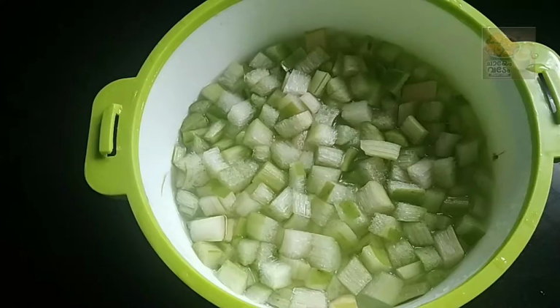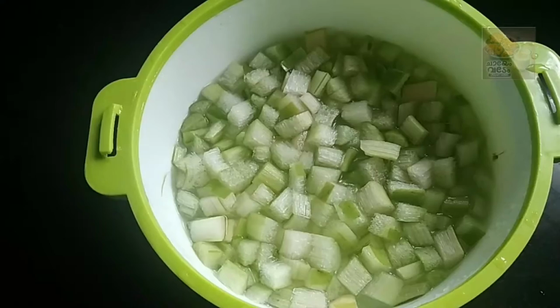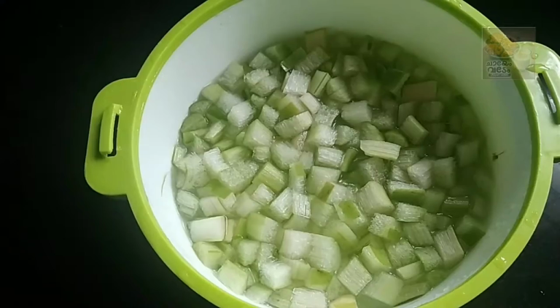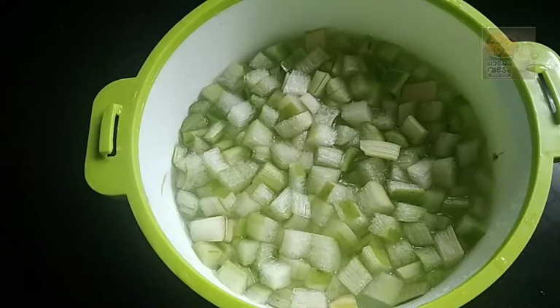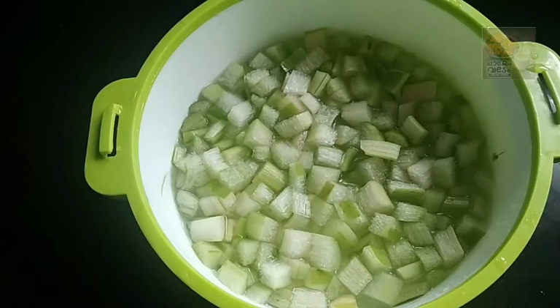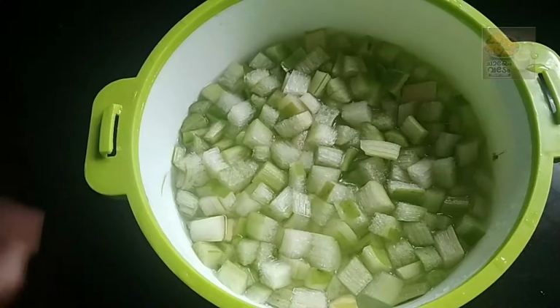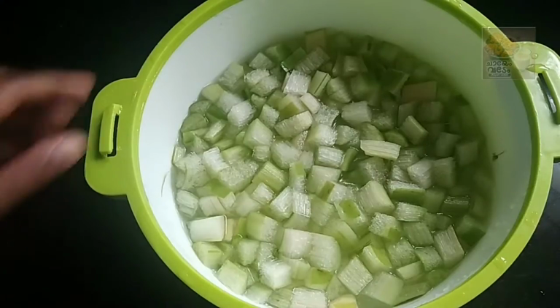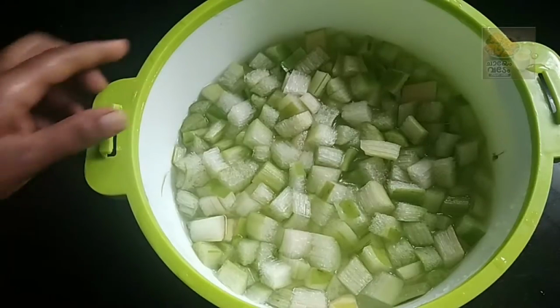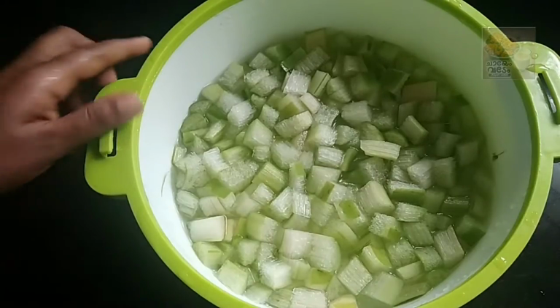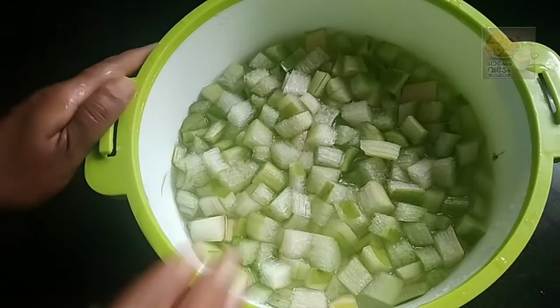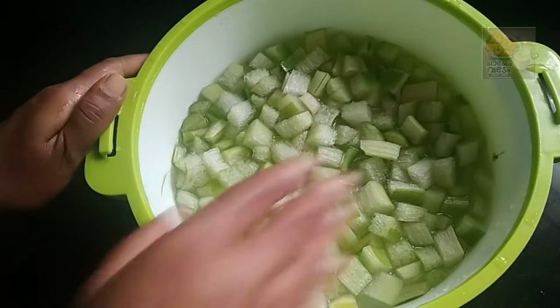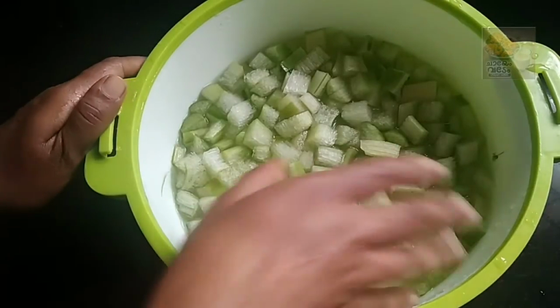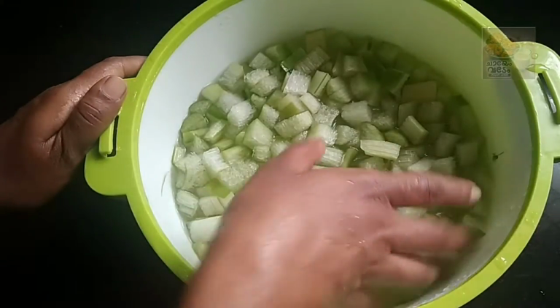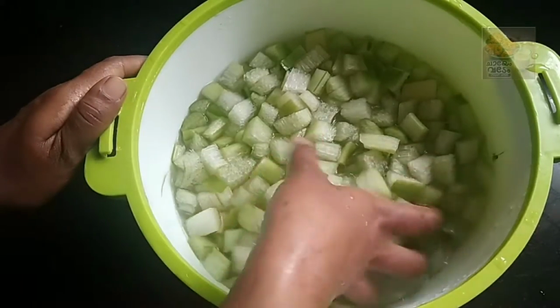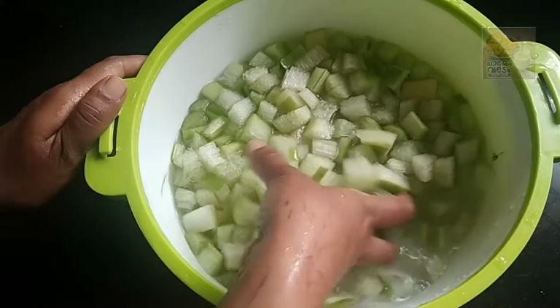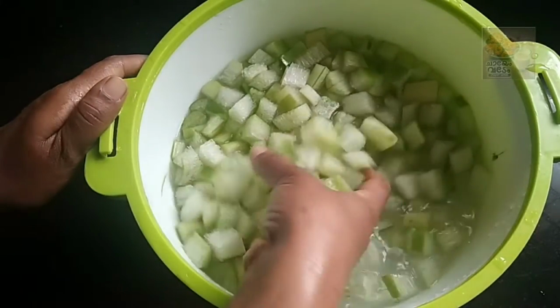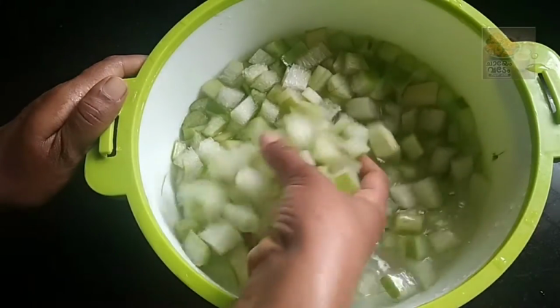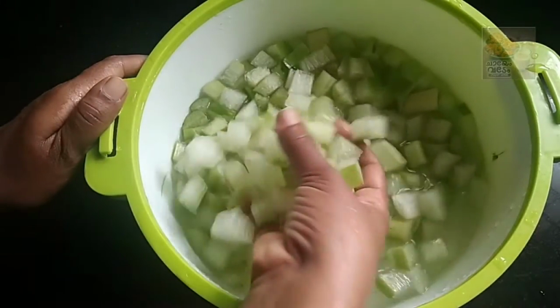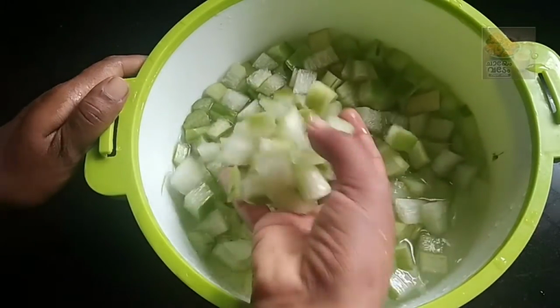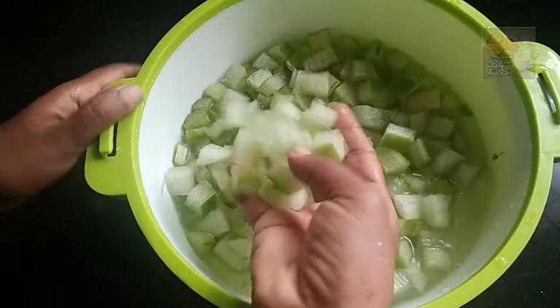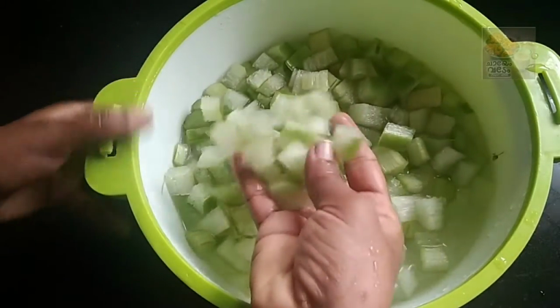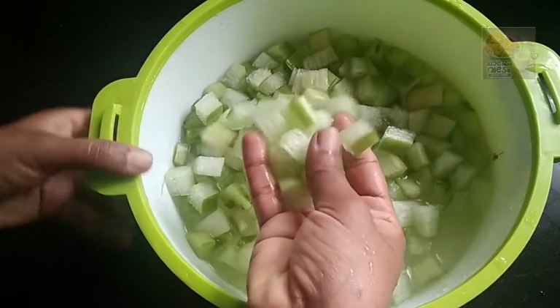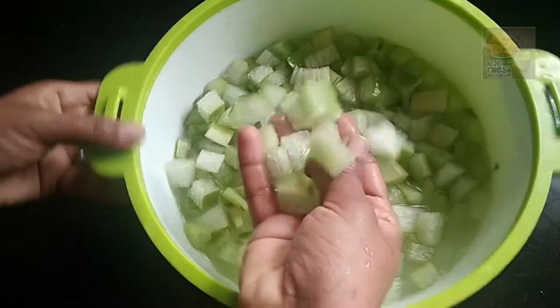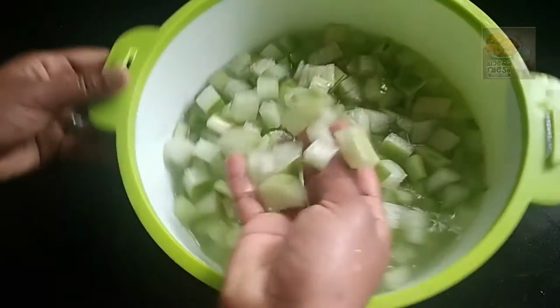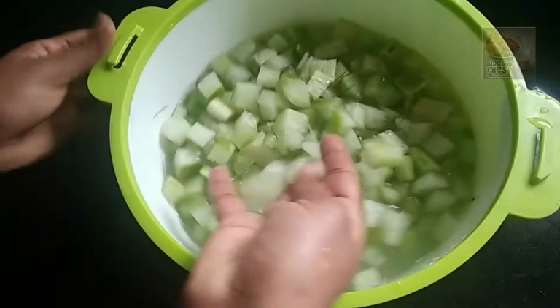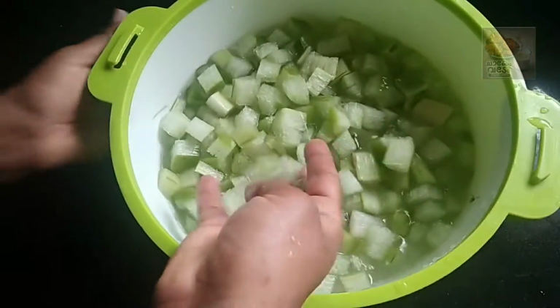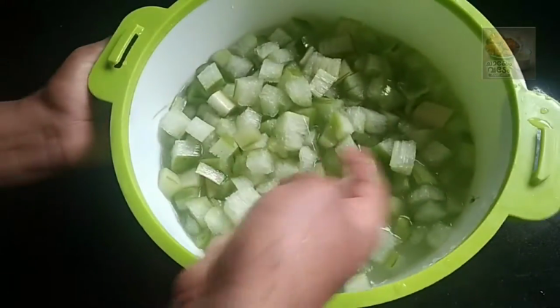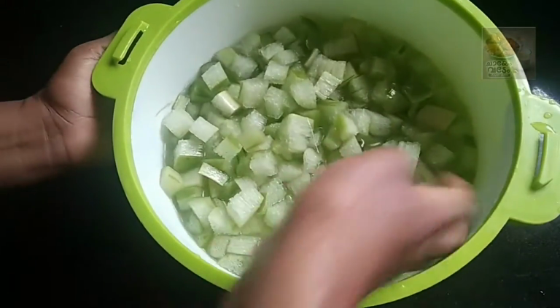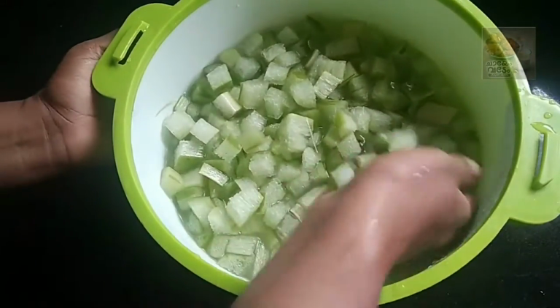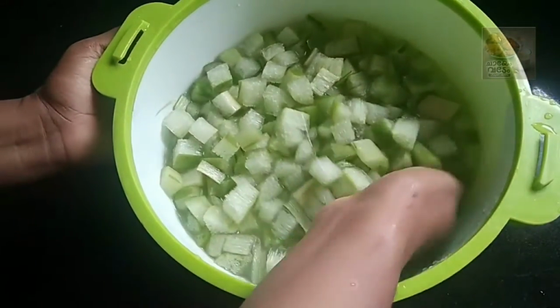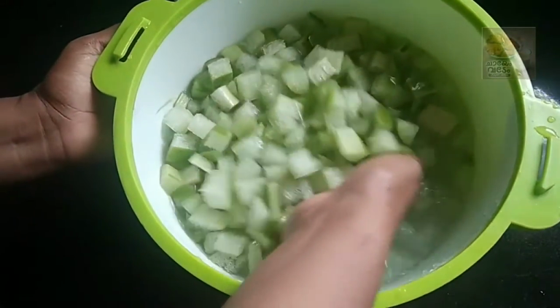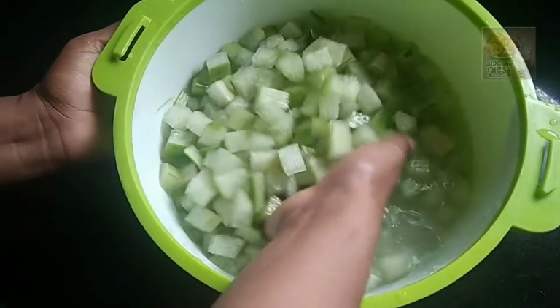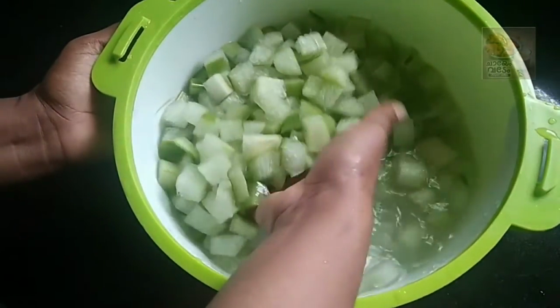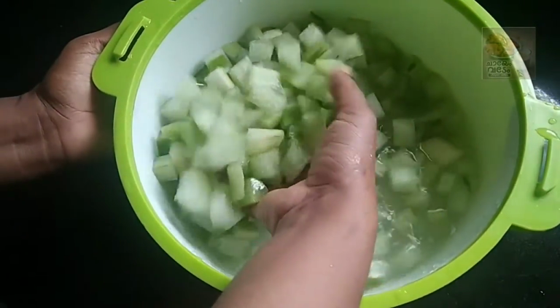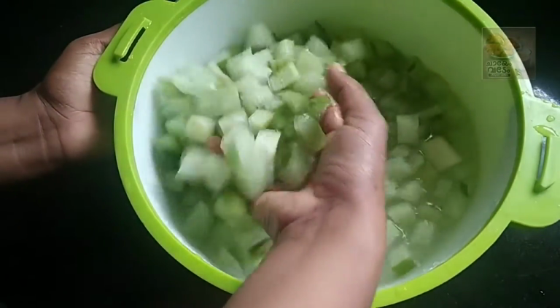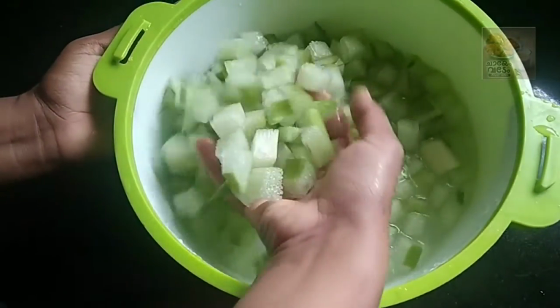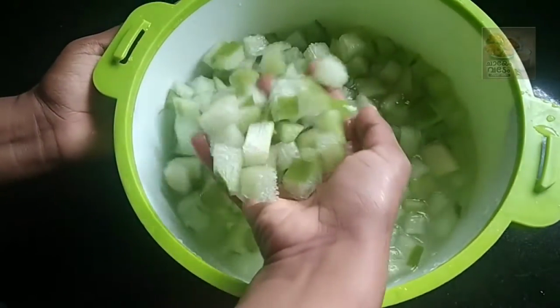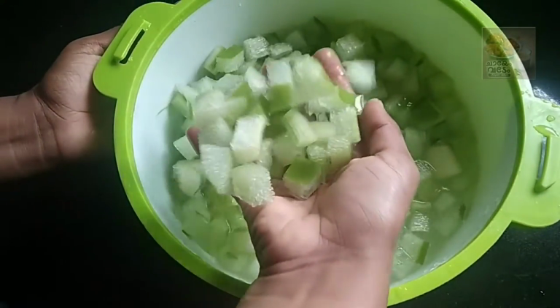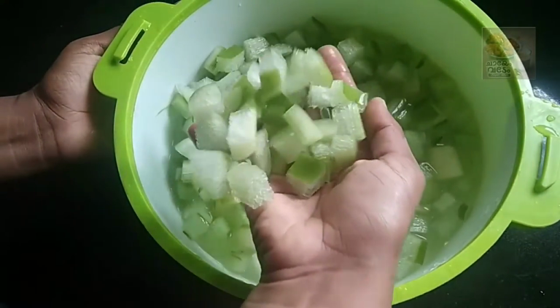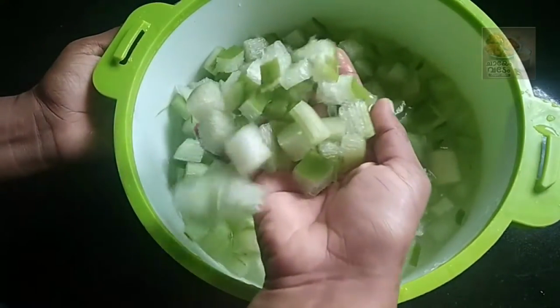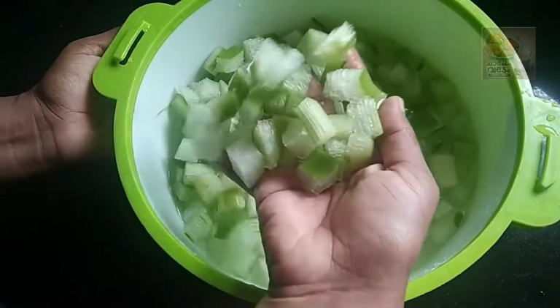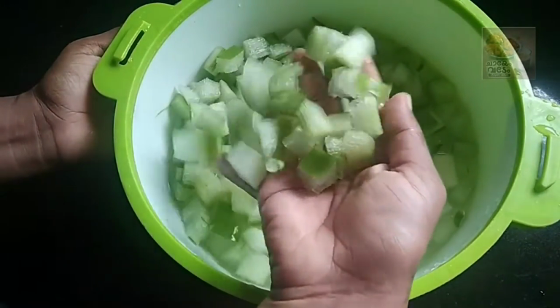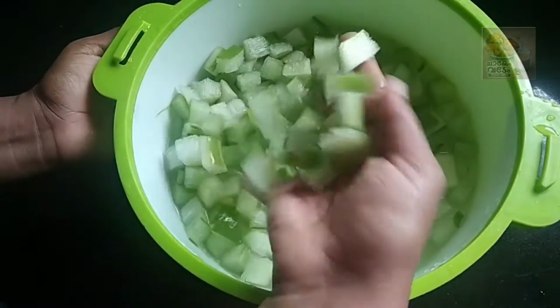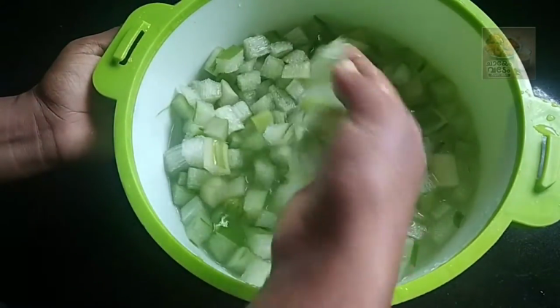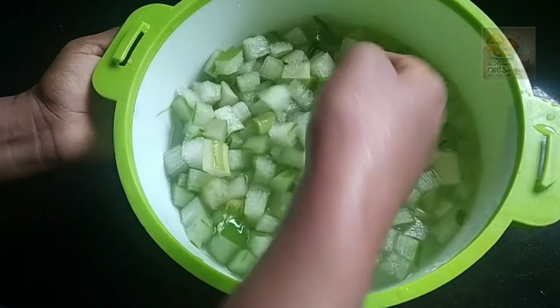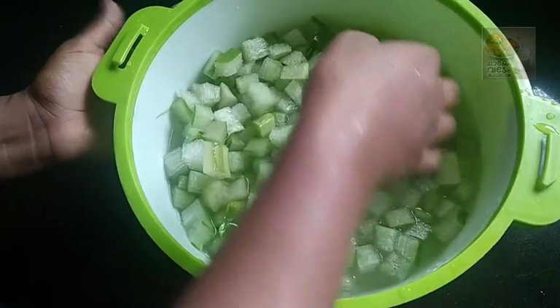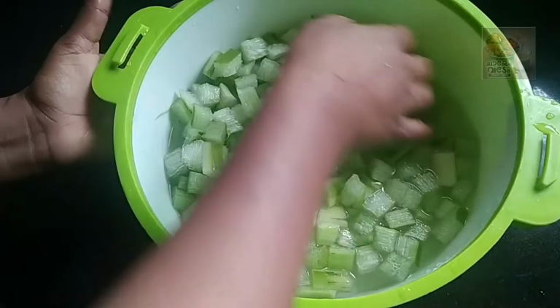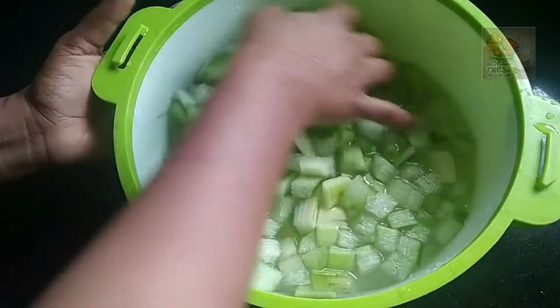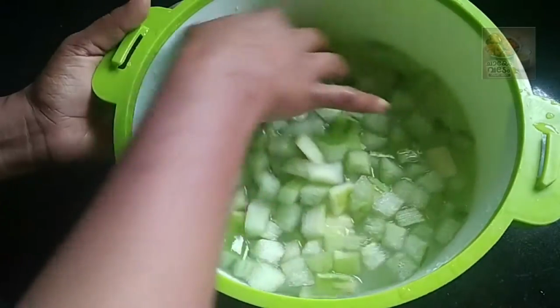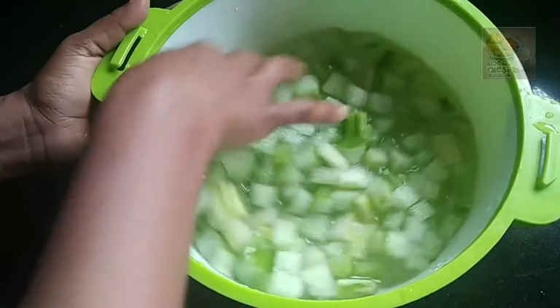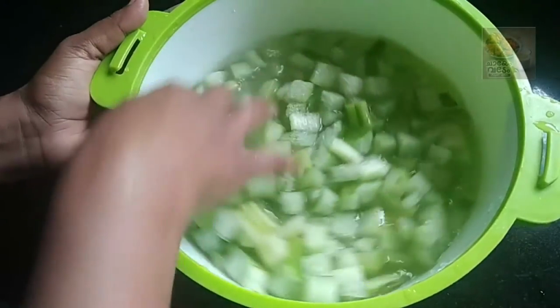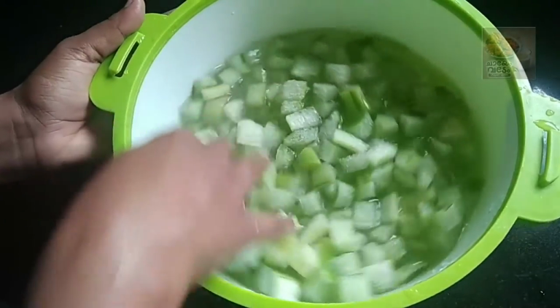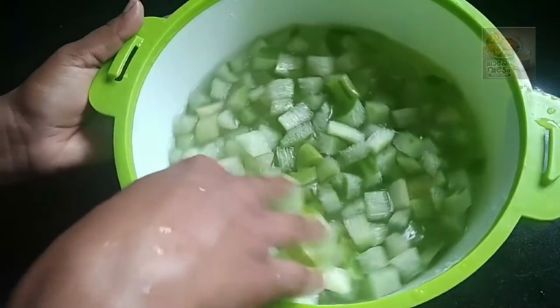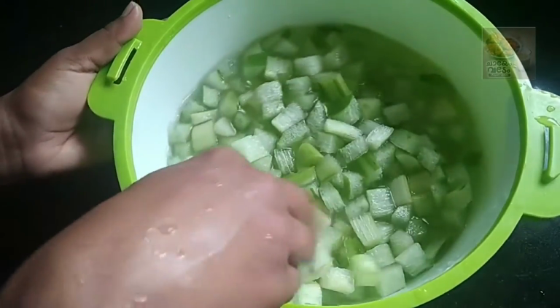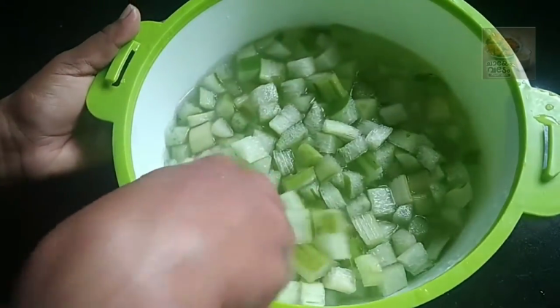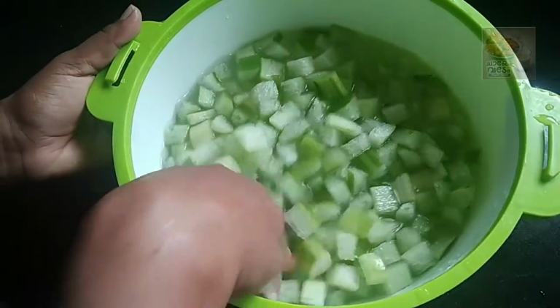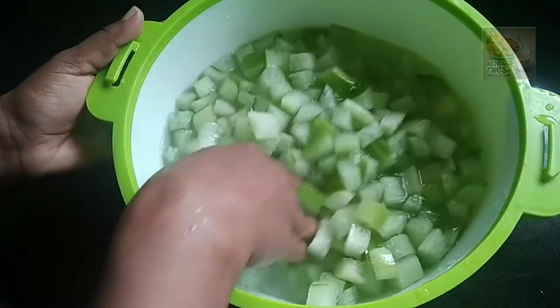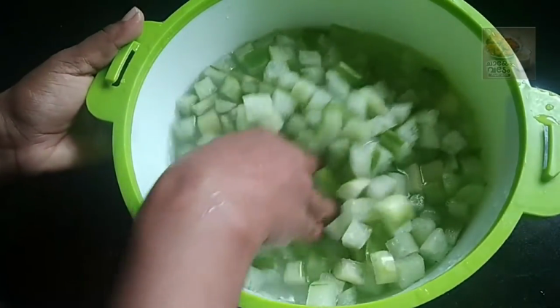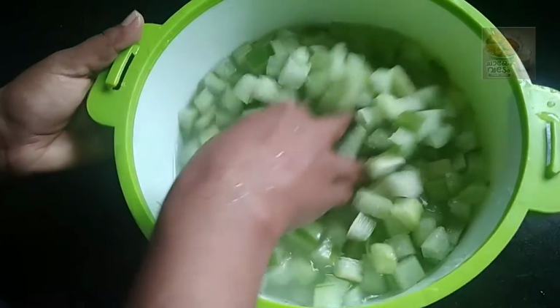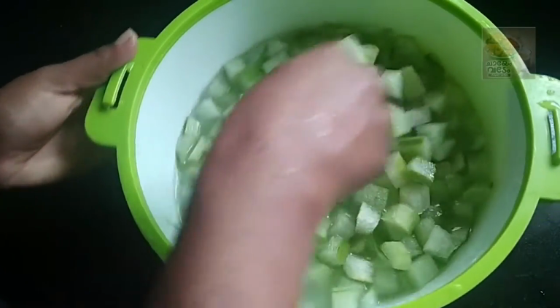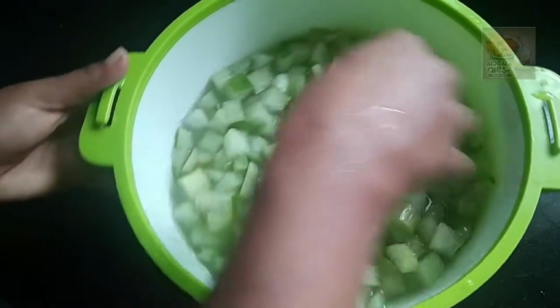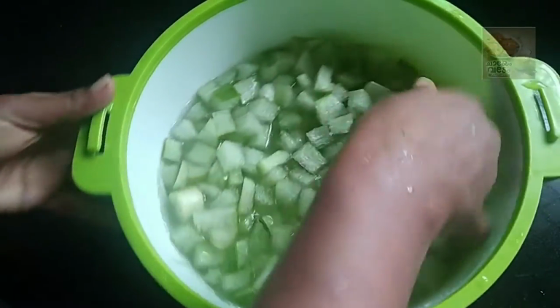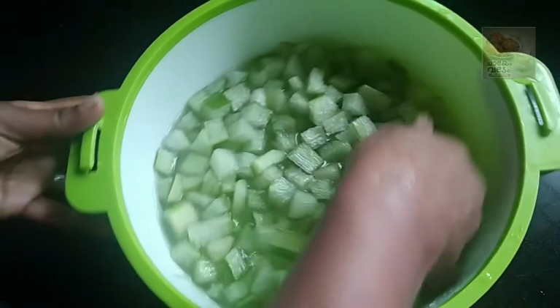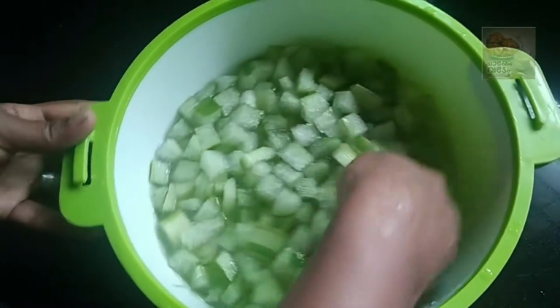Hello everyone, welcome to the video. I am here to bring a 4-5 ingredients recipe.